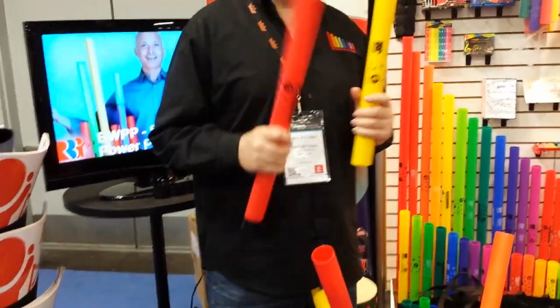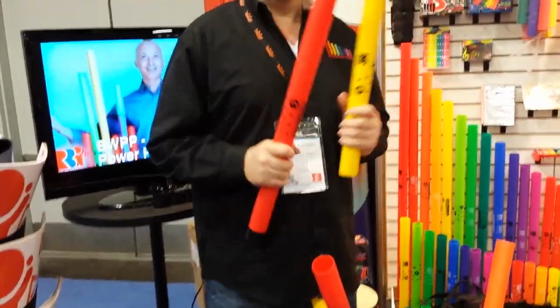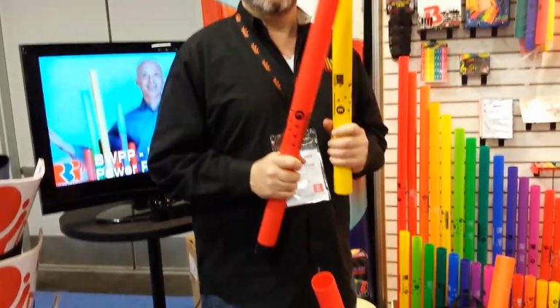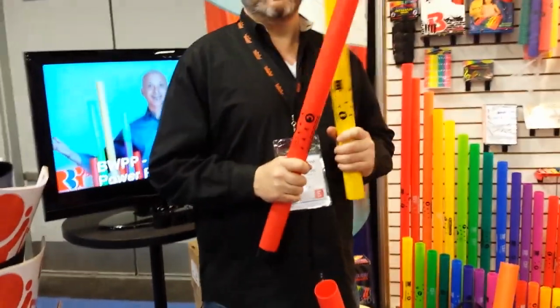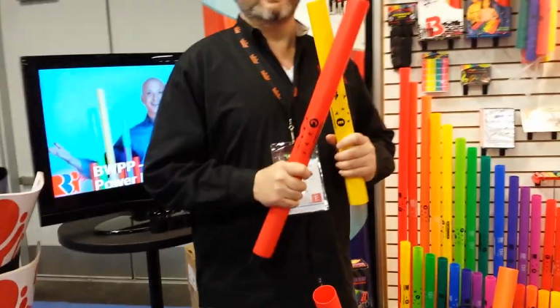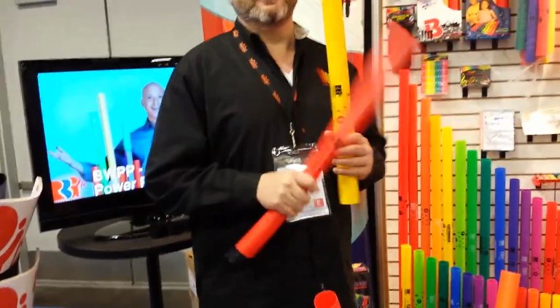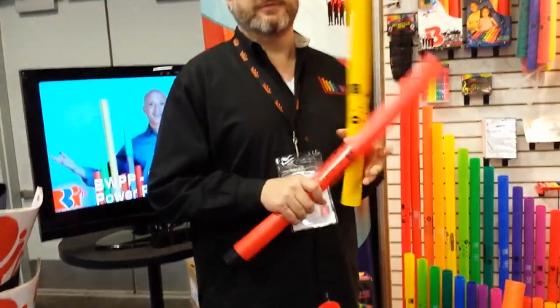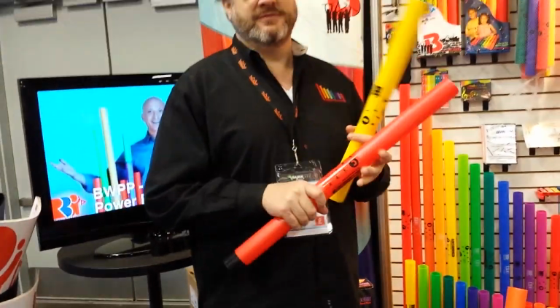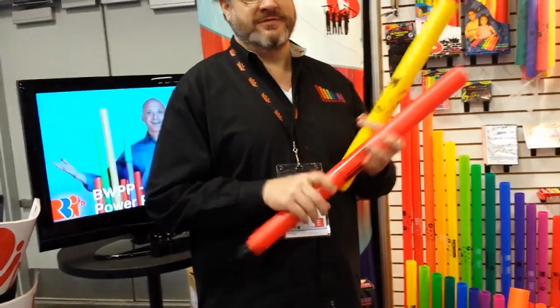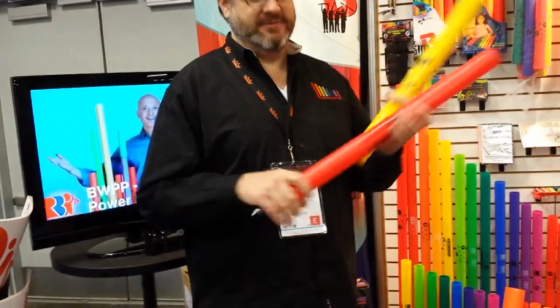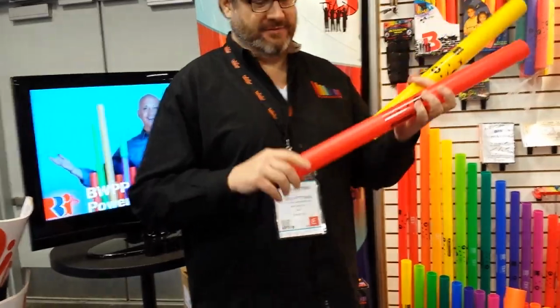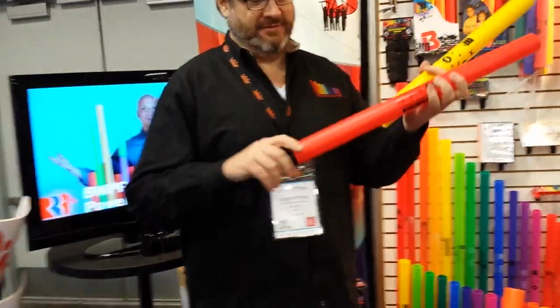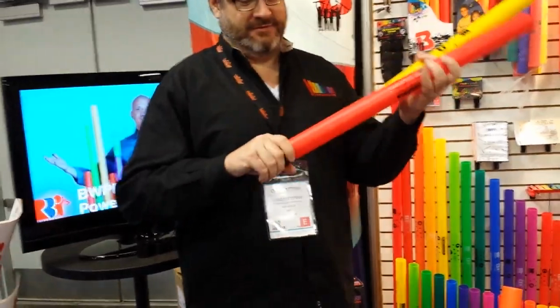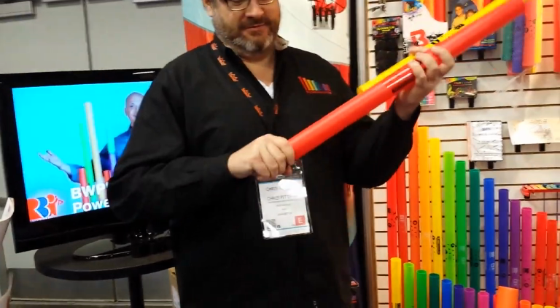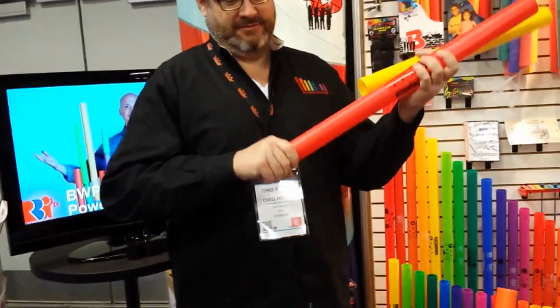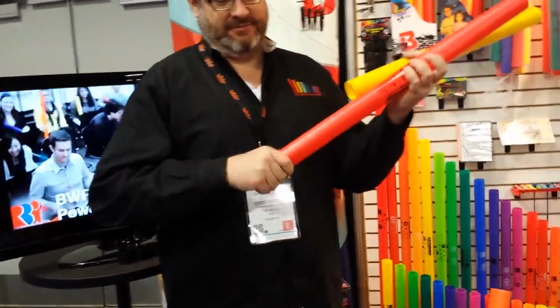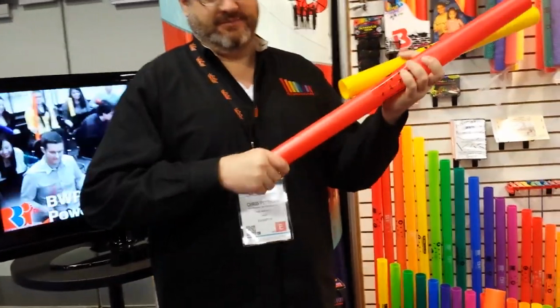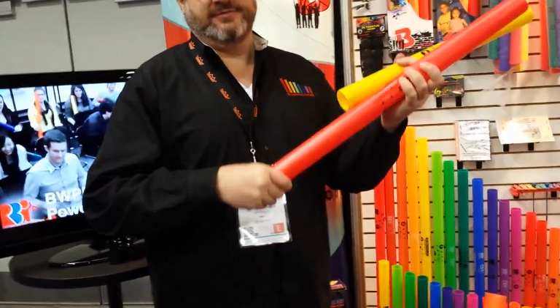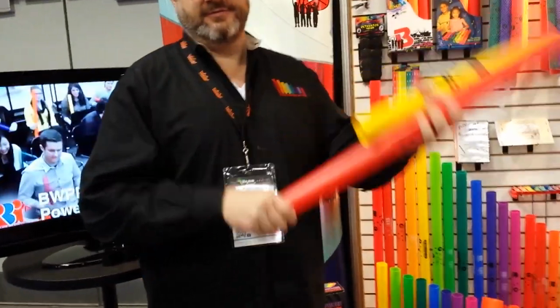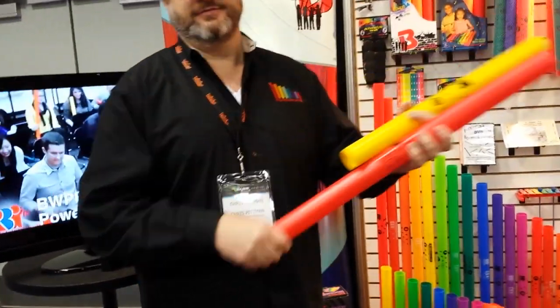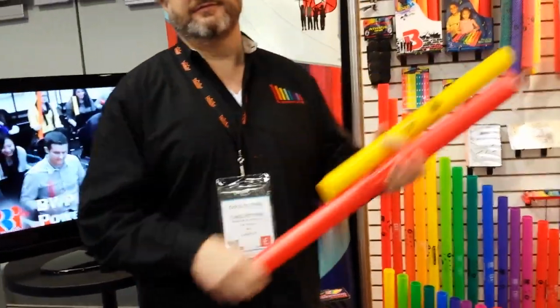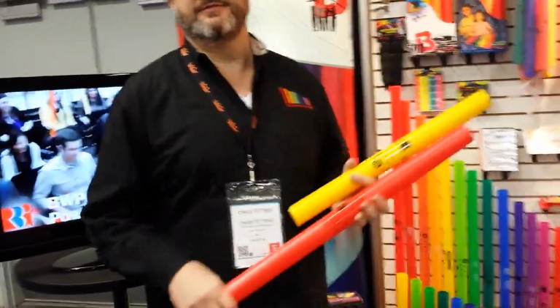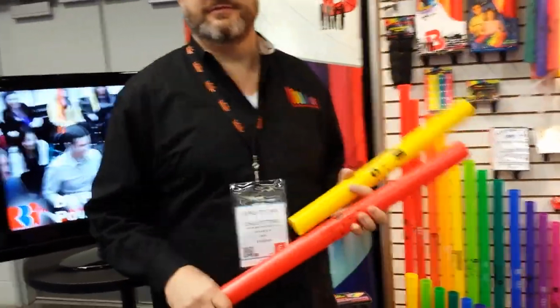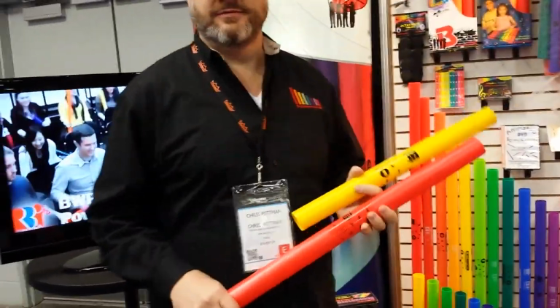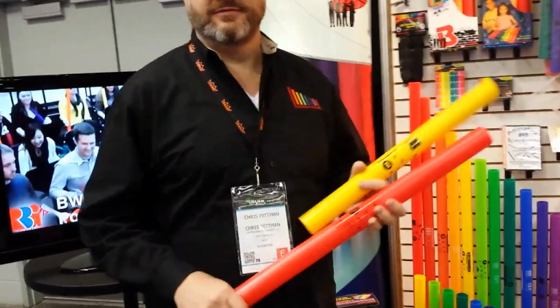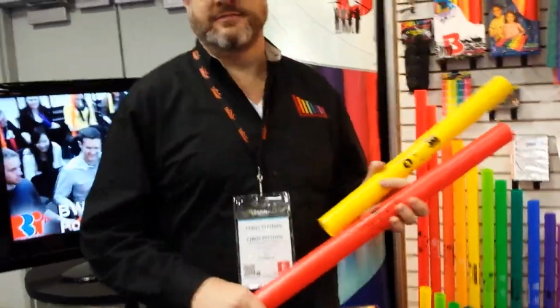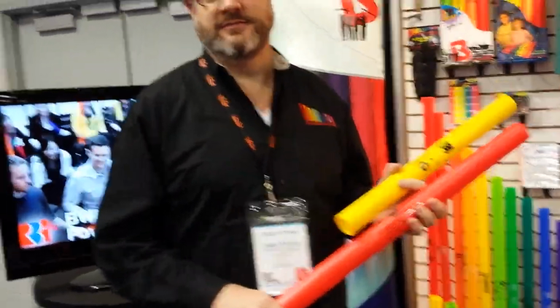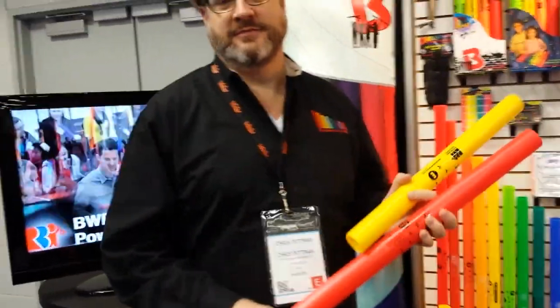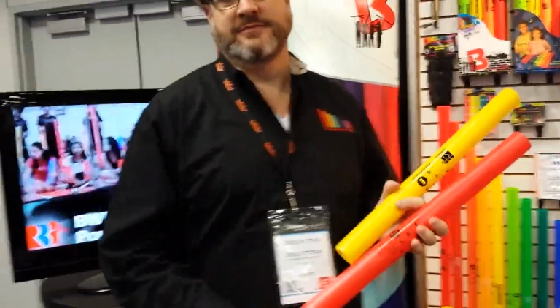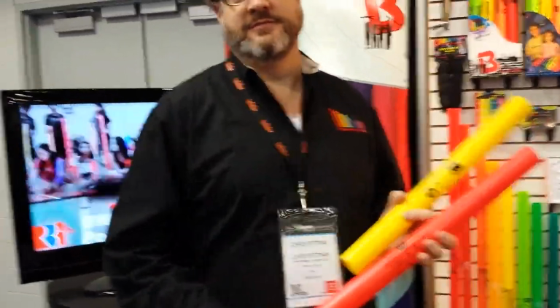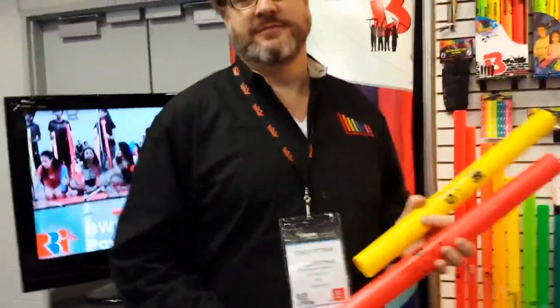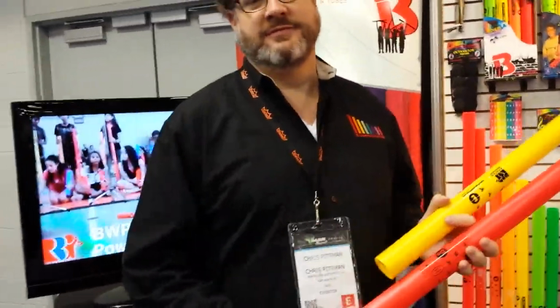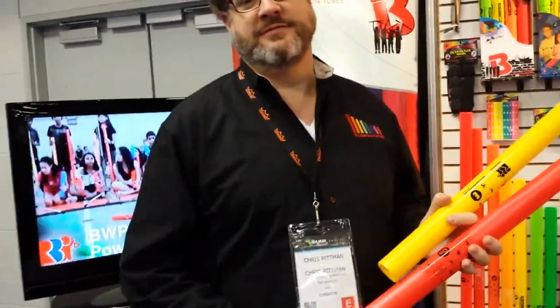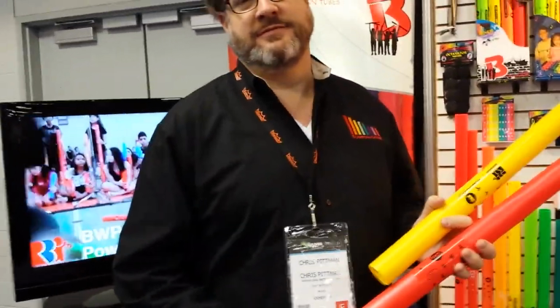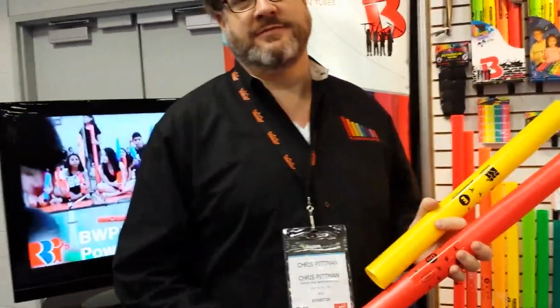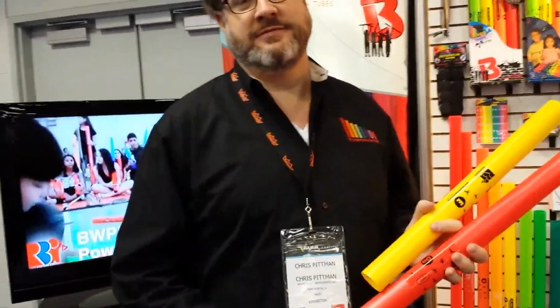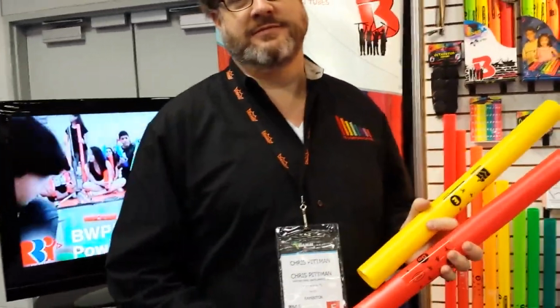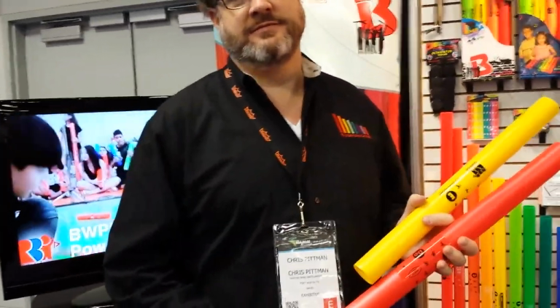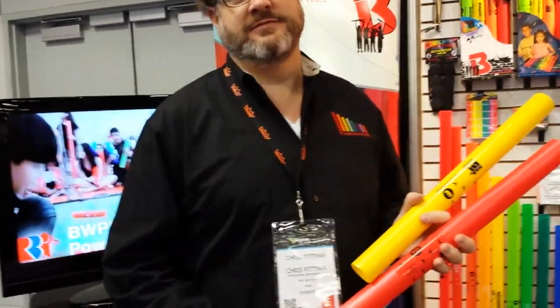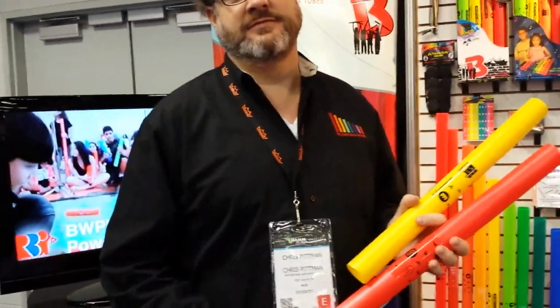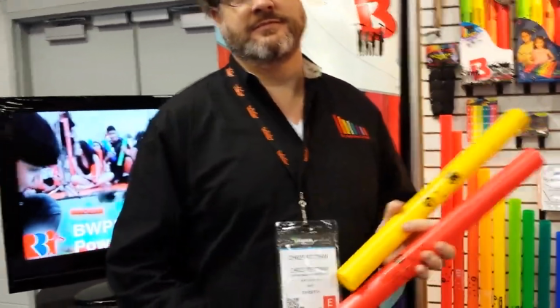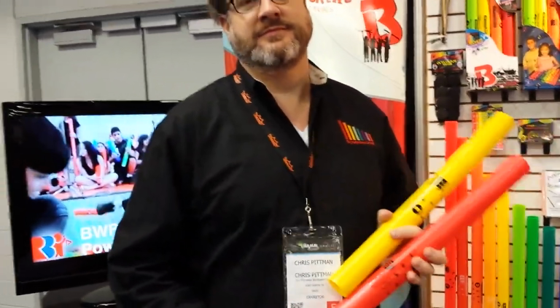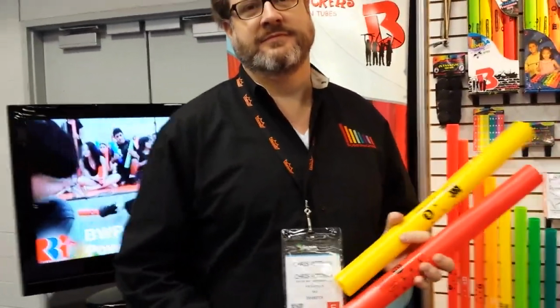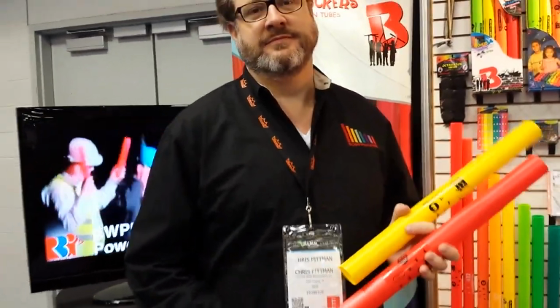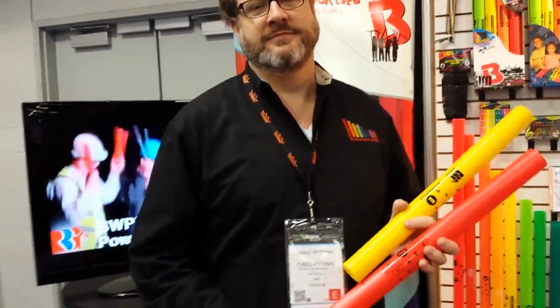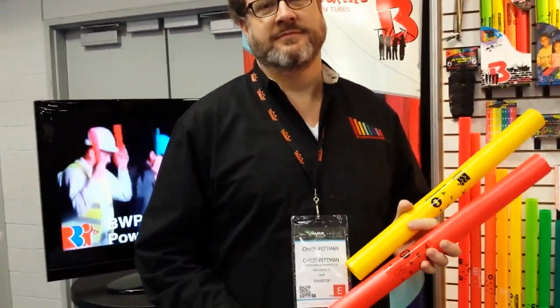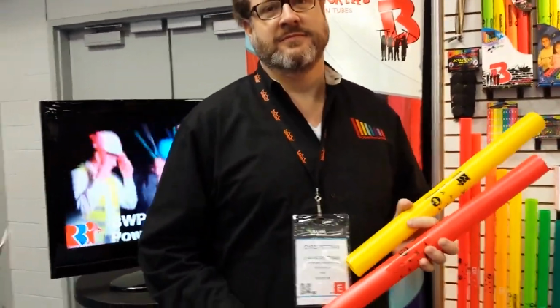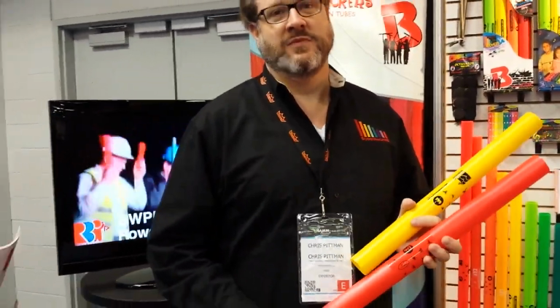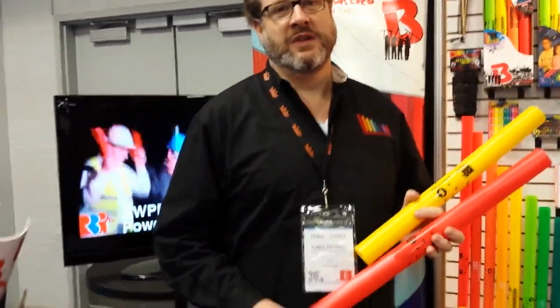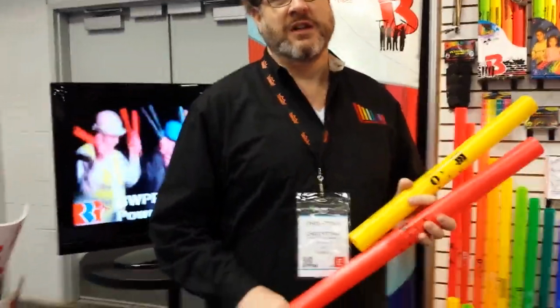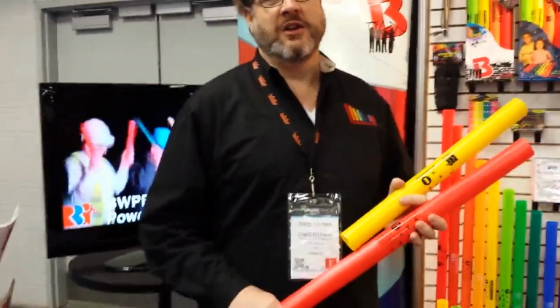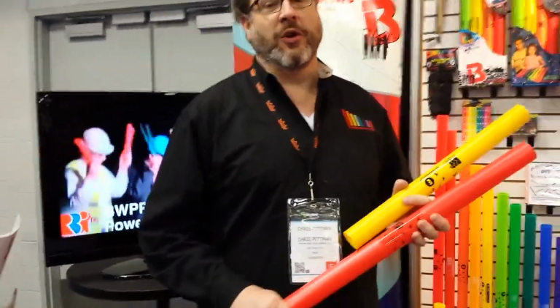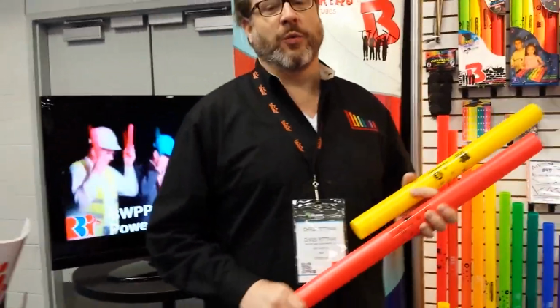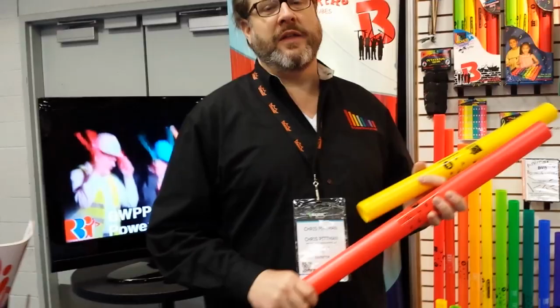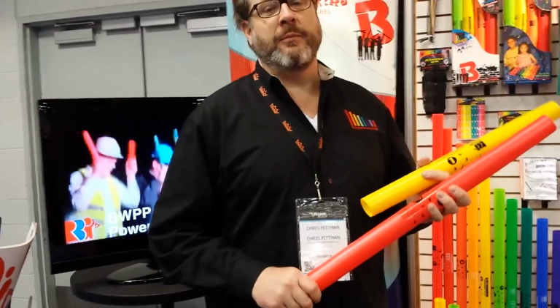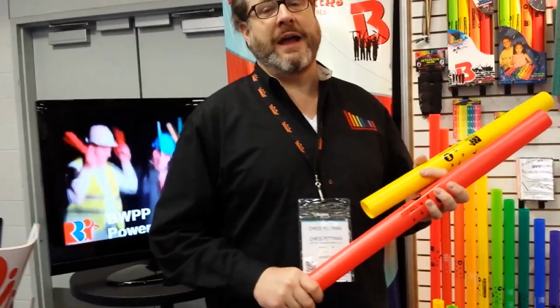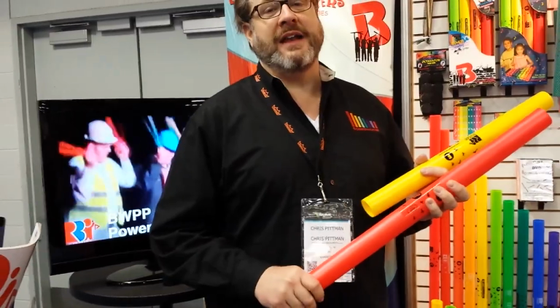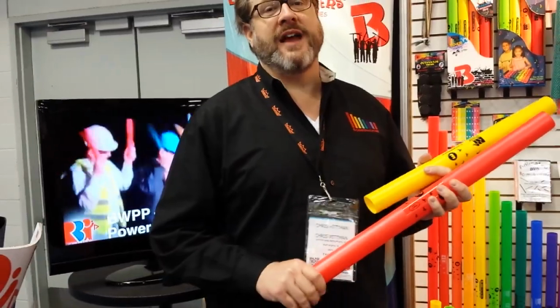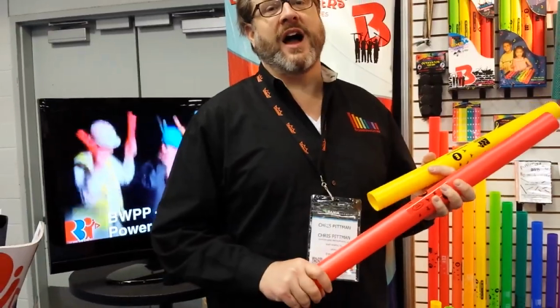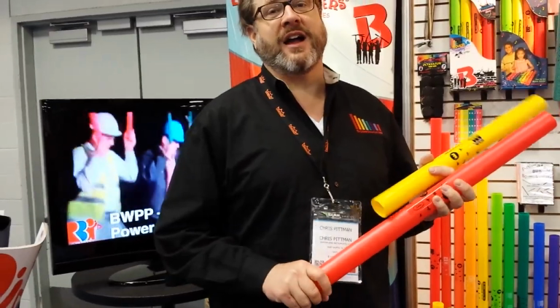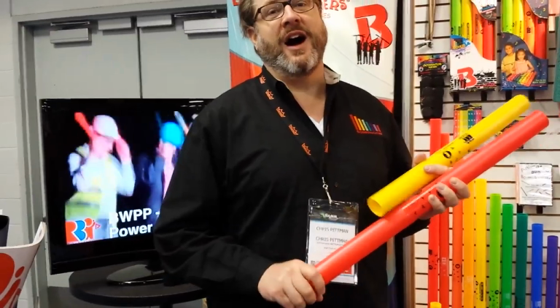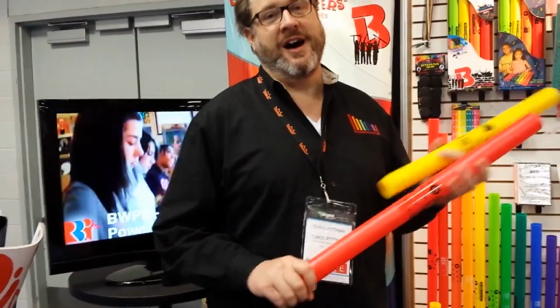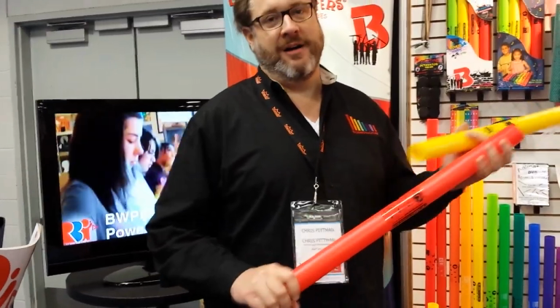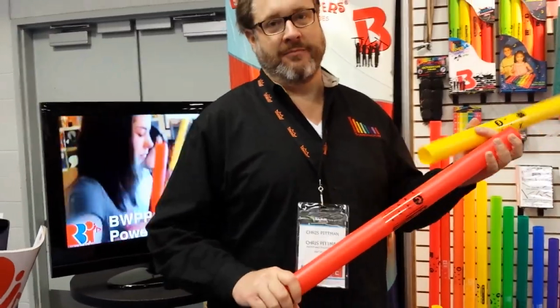Very cool. And if they want to check out more information, where would they go? Go to rhythmband.com or boomwhackers.com.